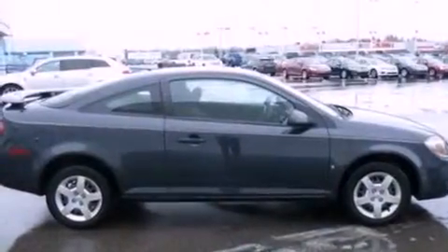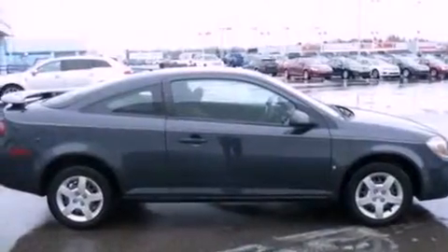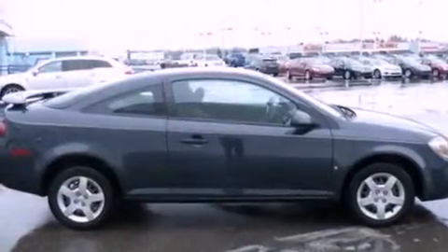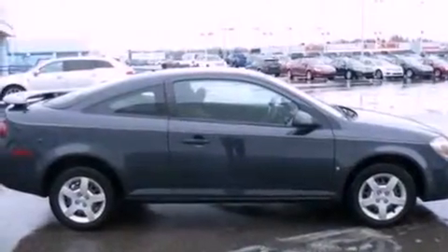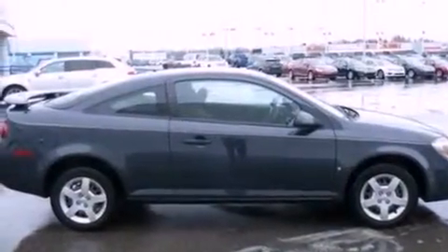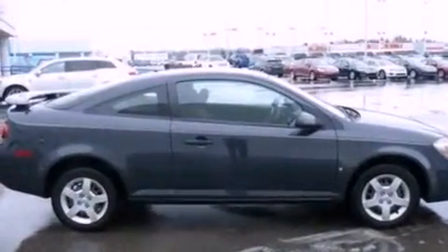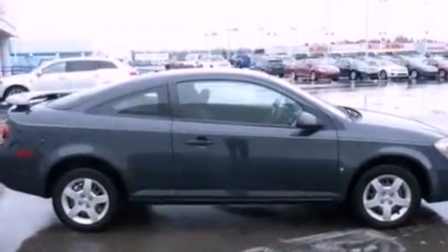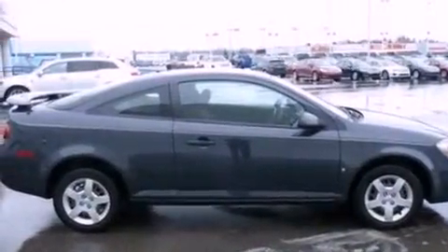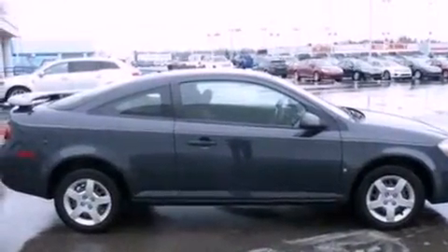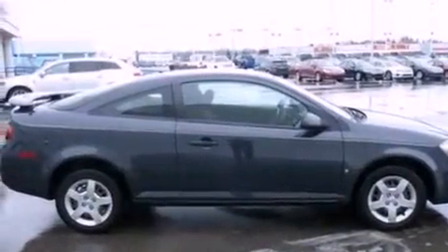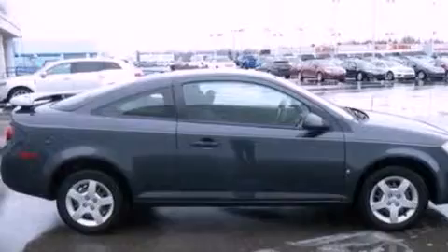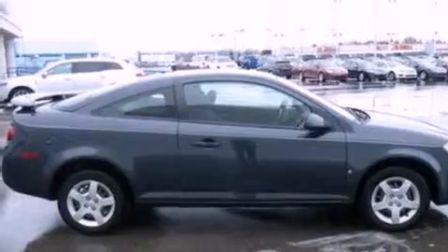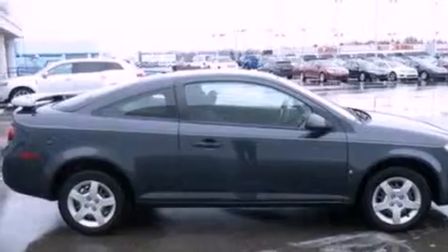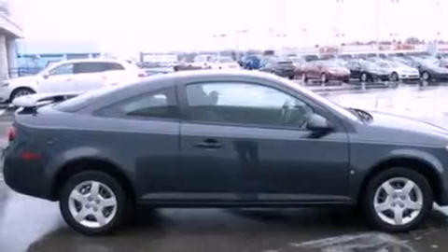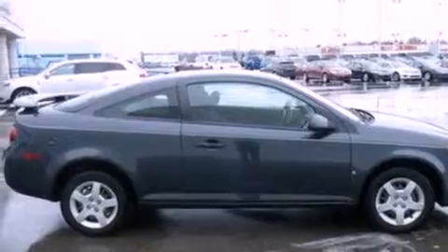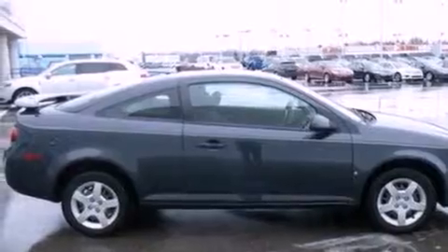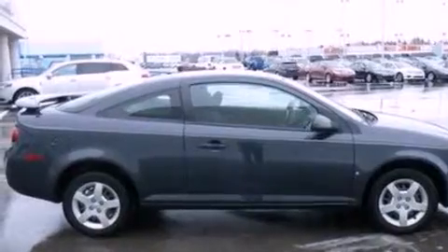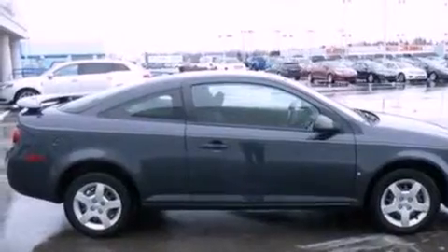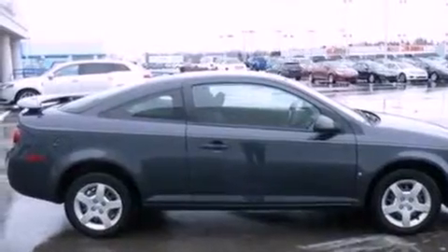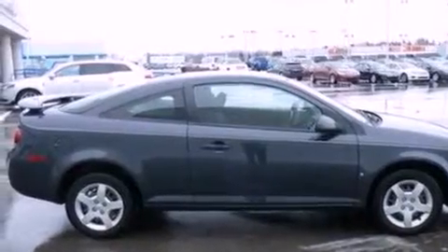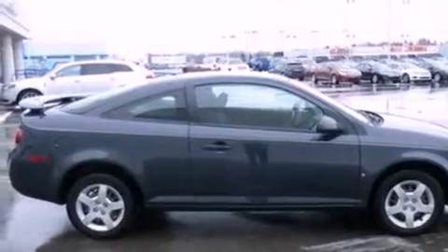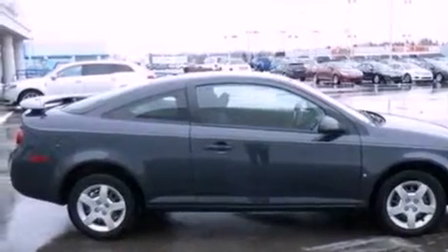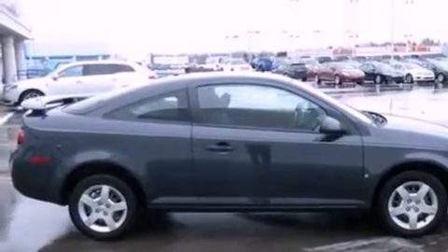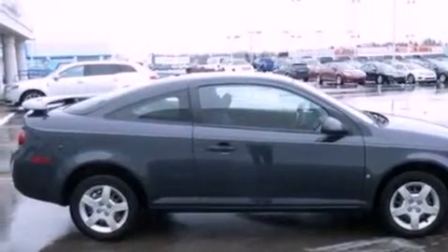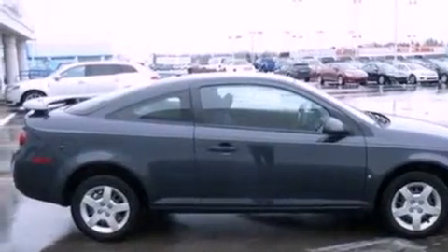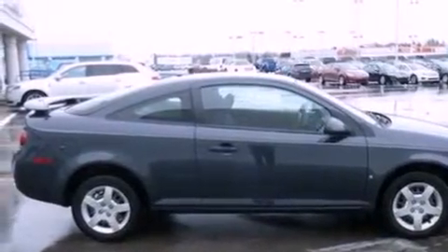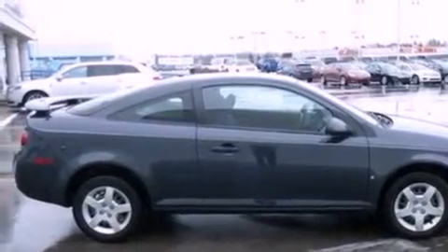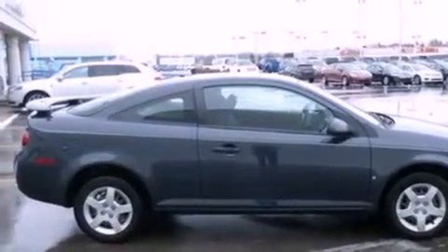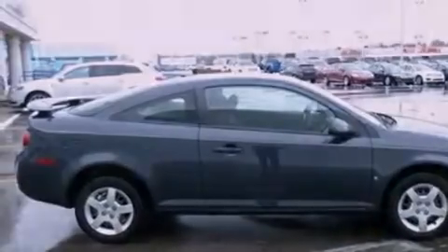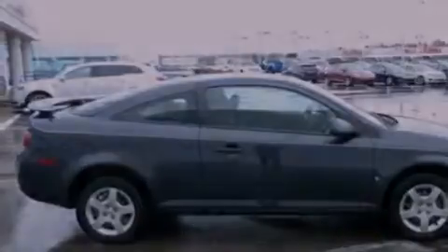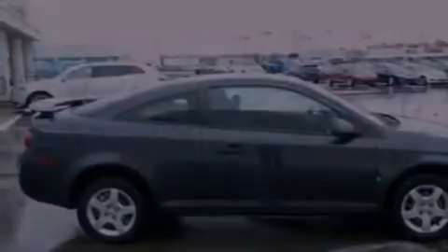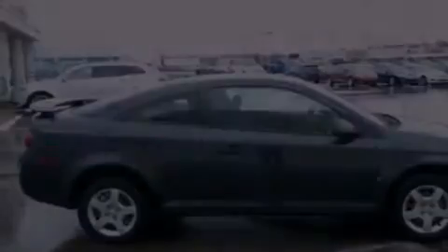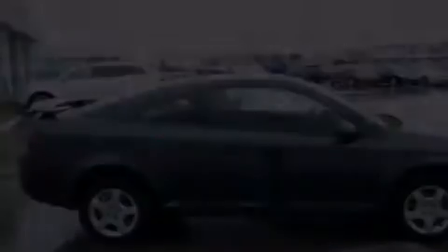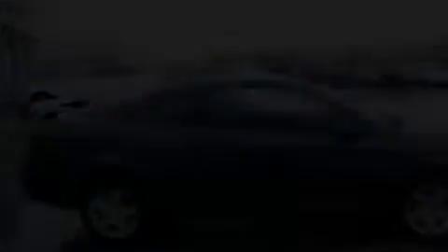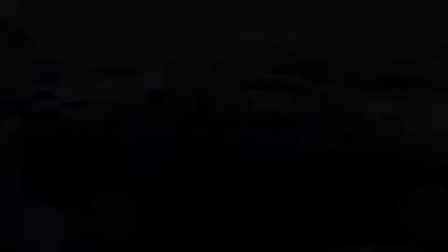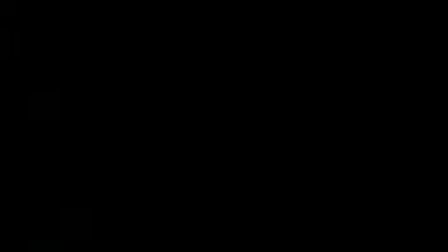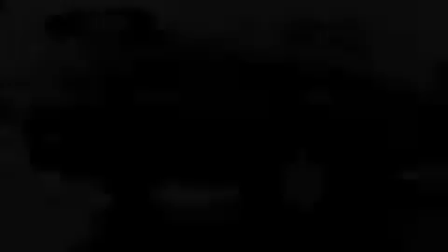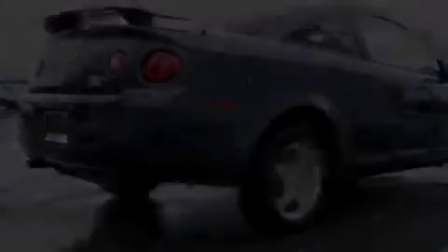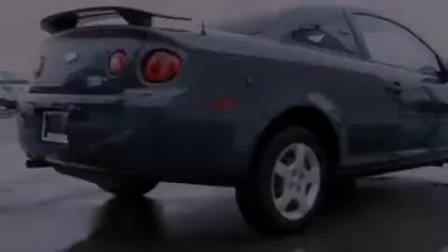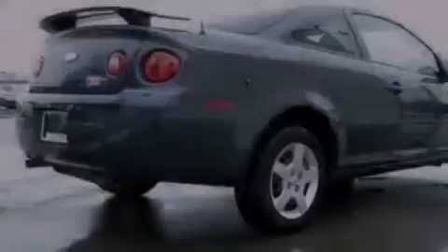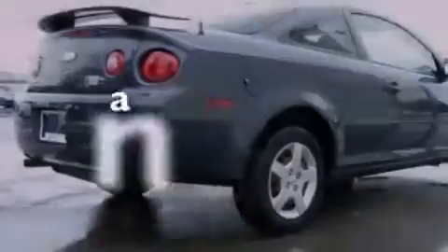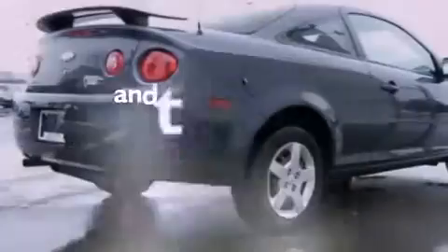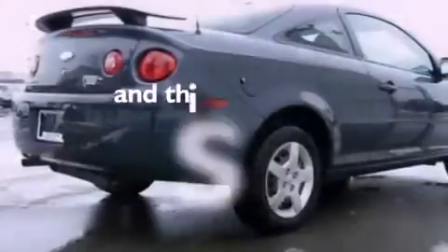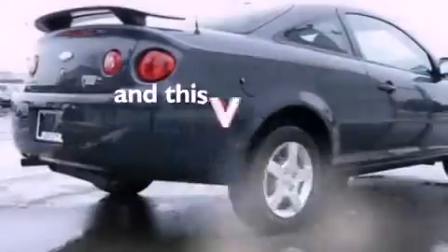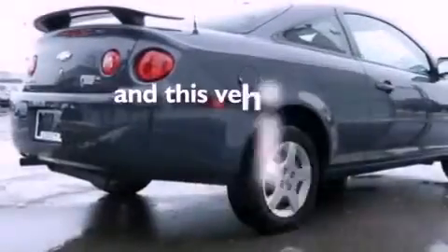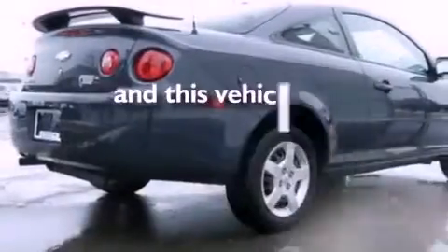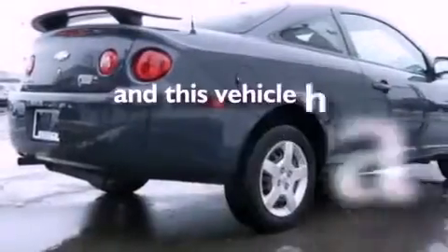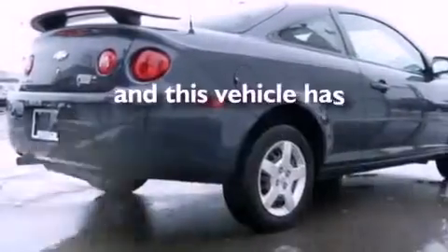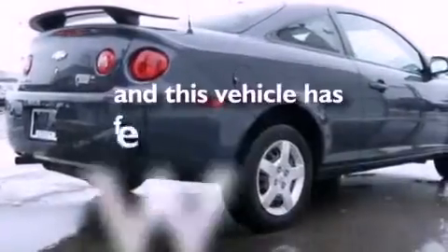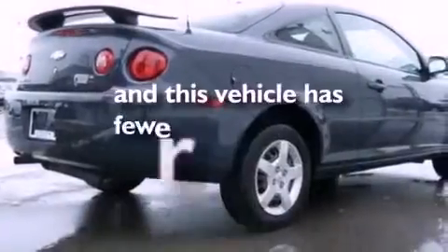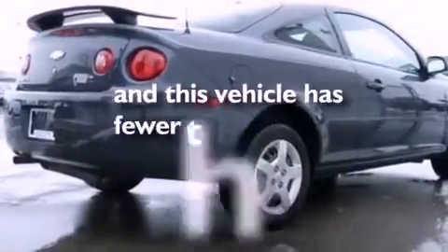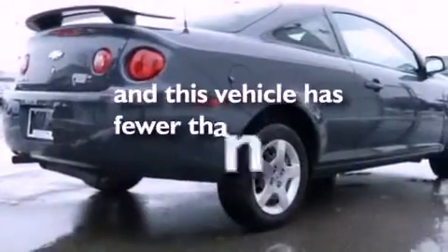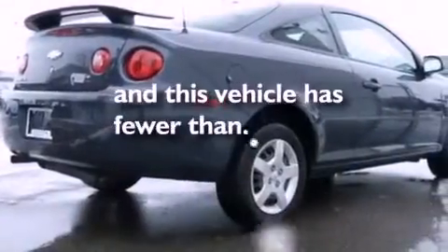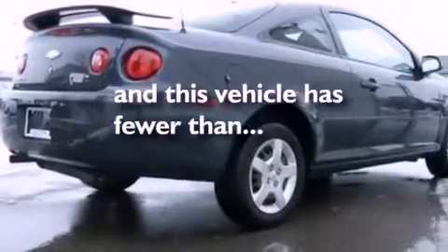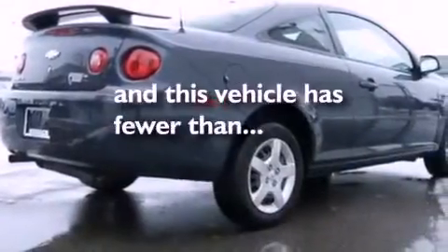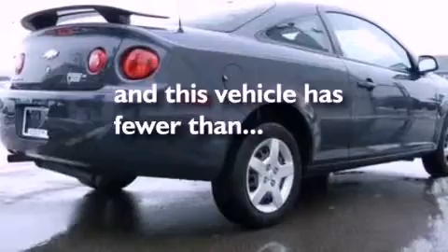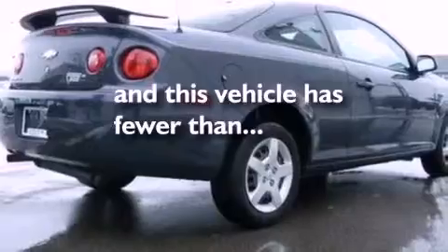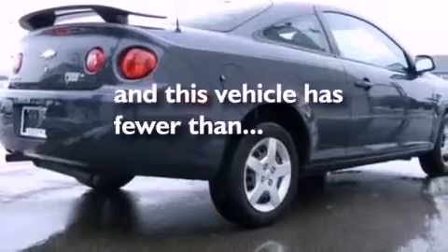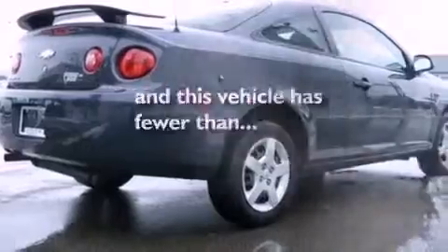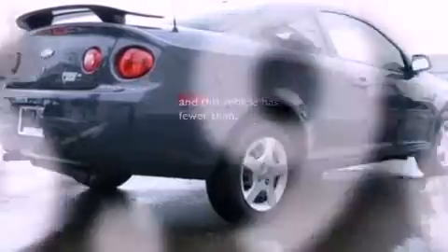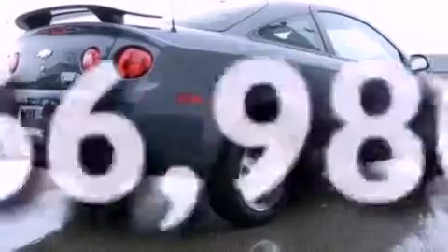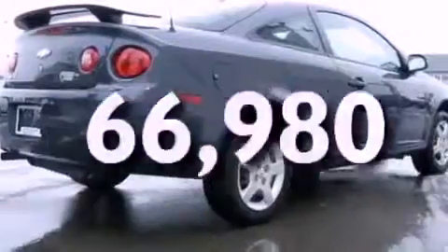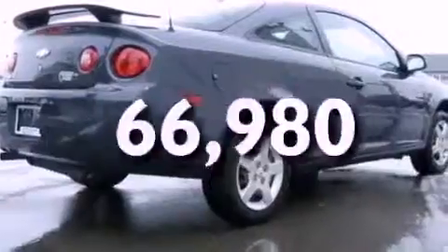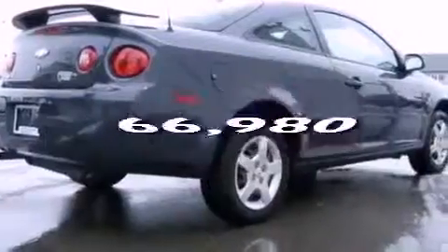Additional features include privacy glass, dusk sensing headlights, and air conditioning. This vehicle has less than 67,000 miles.